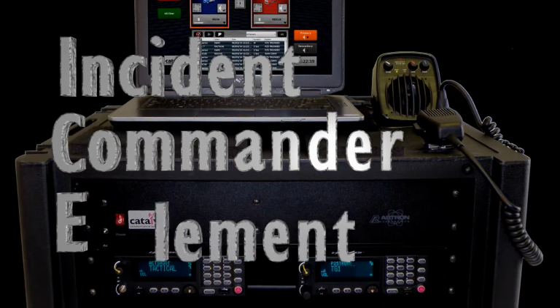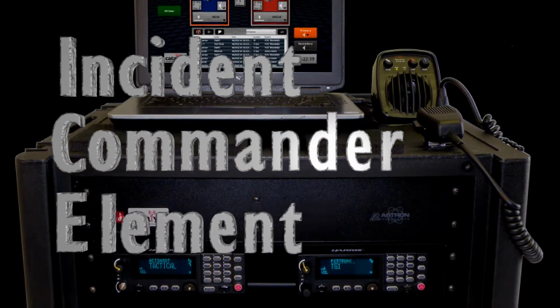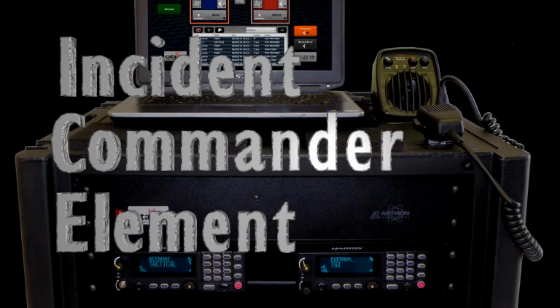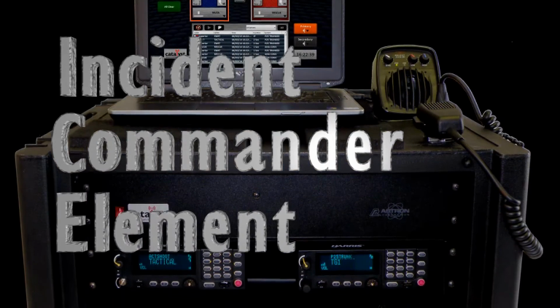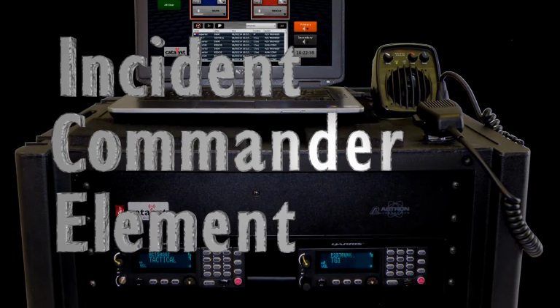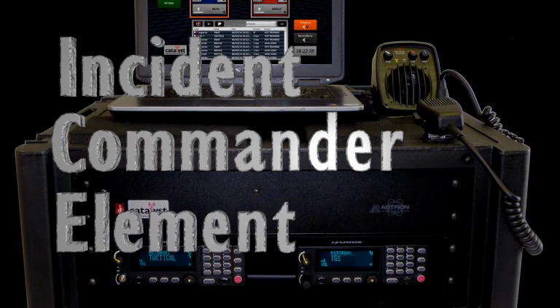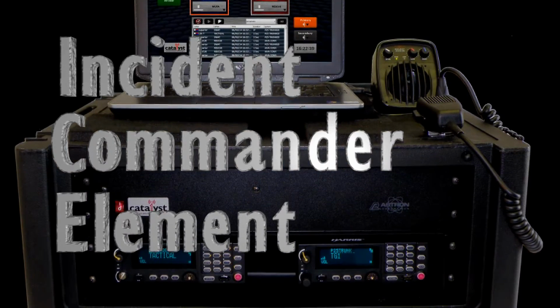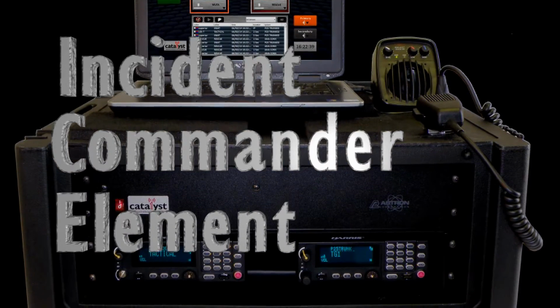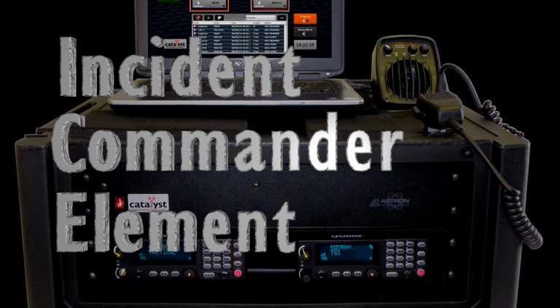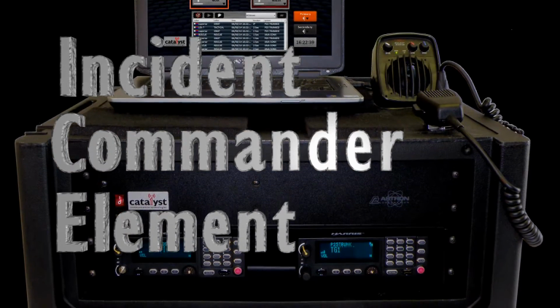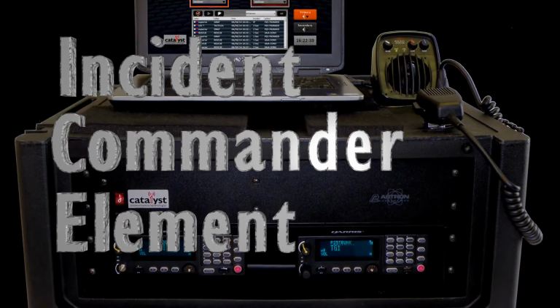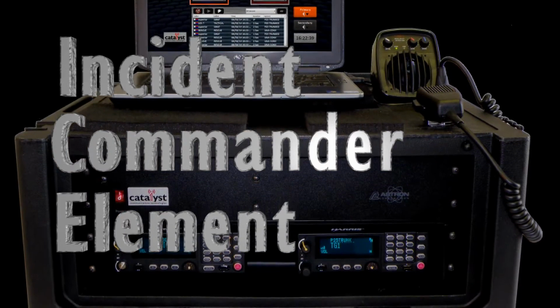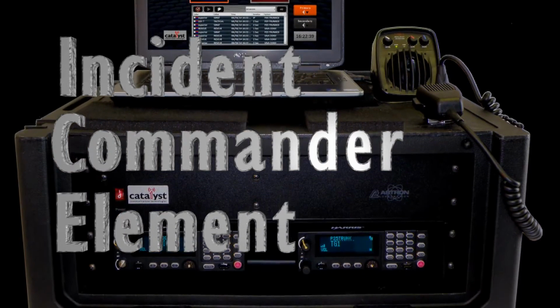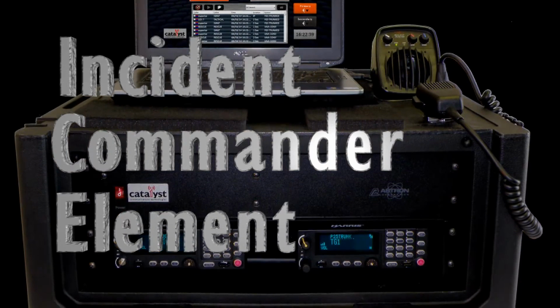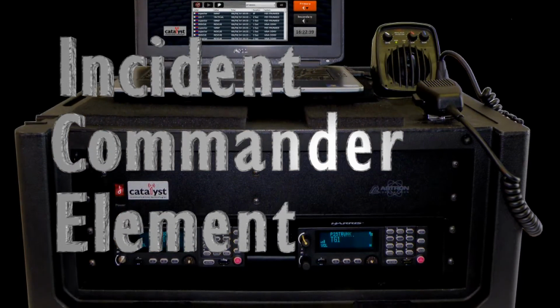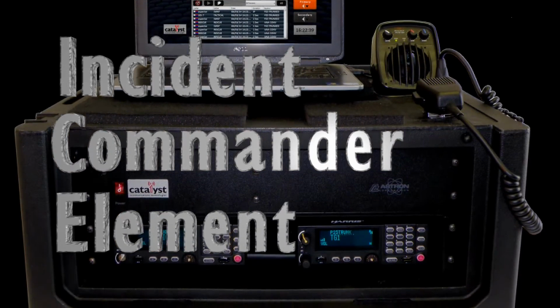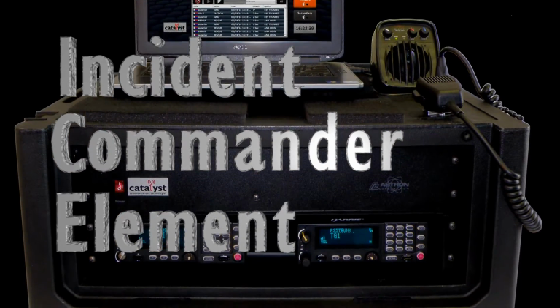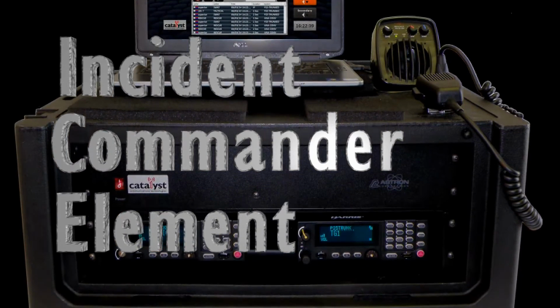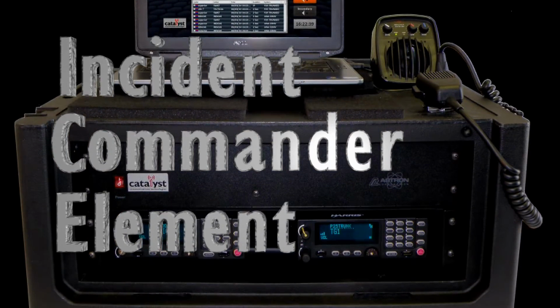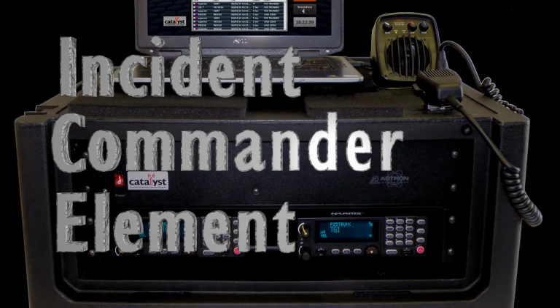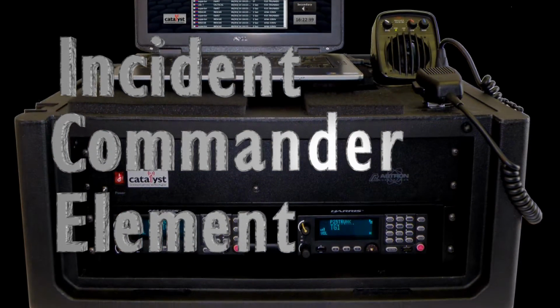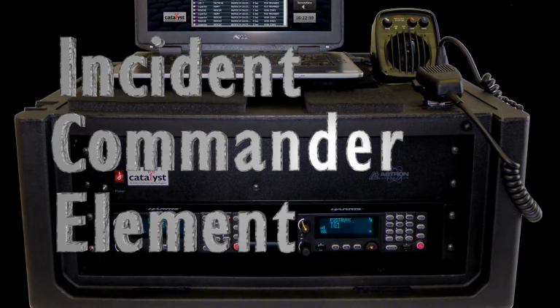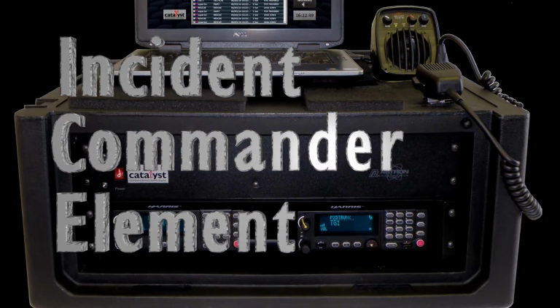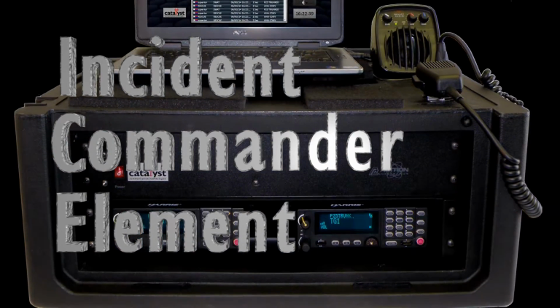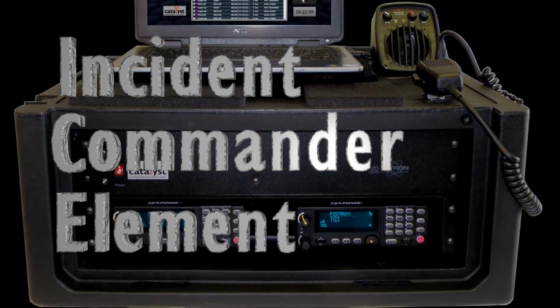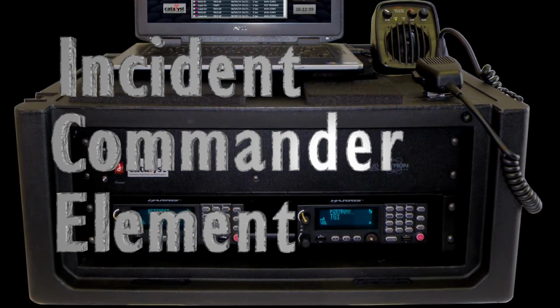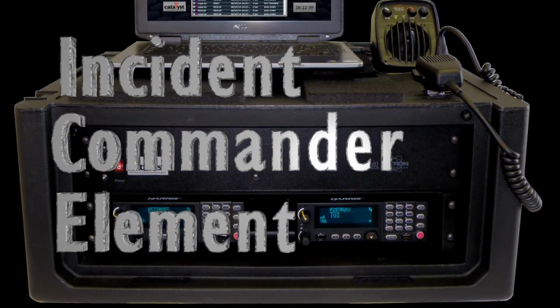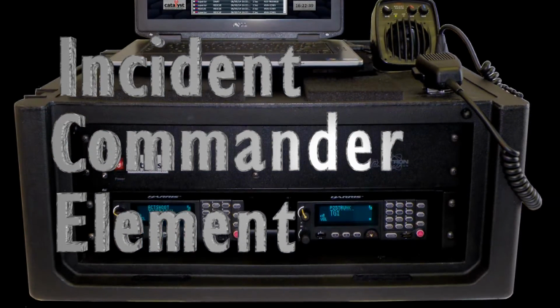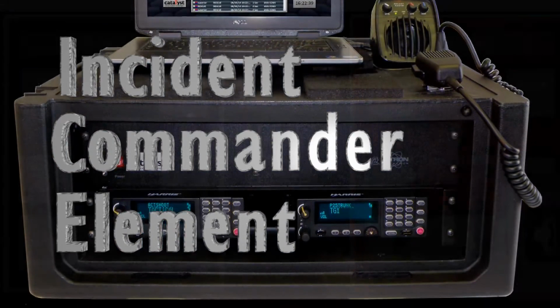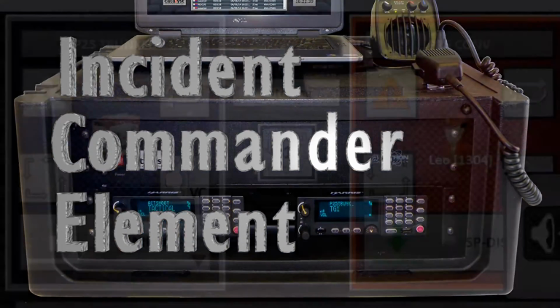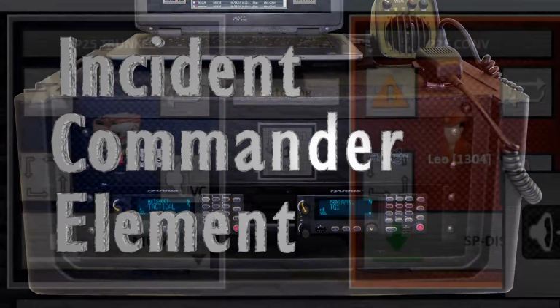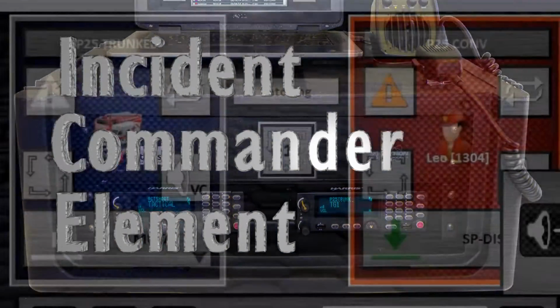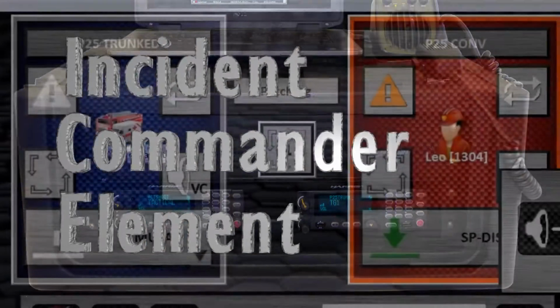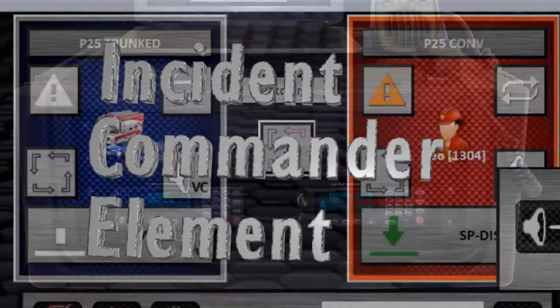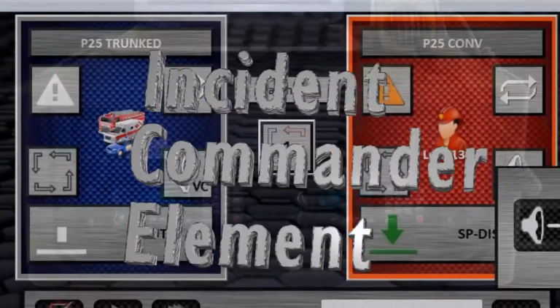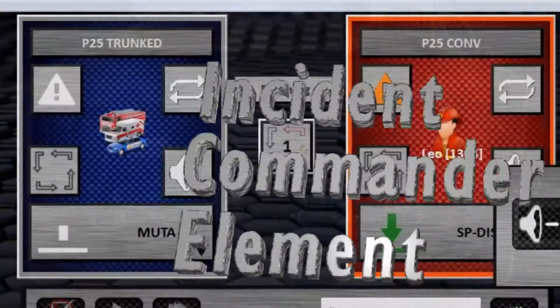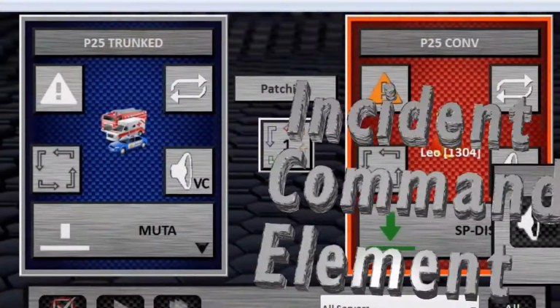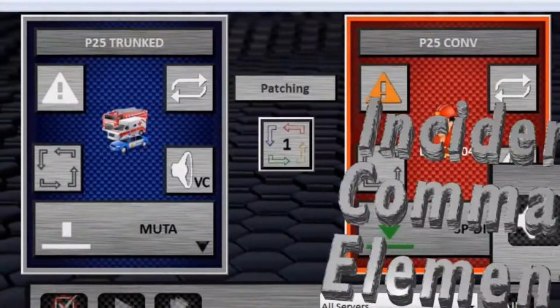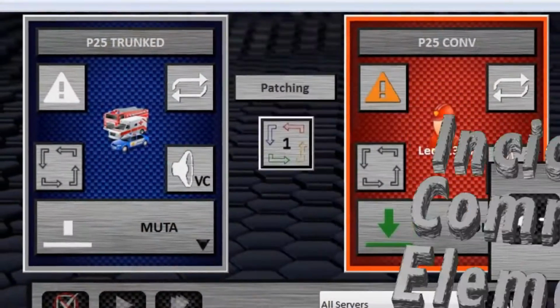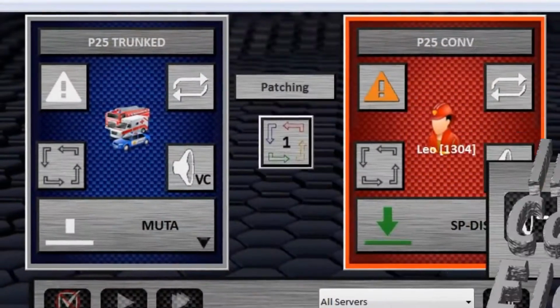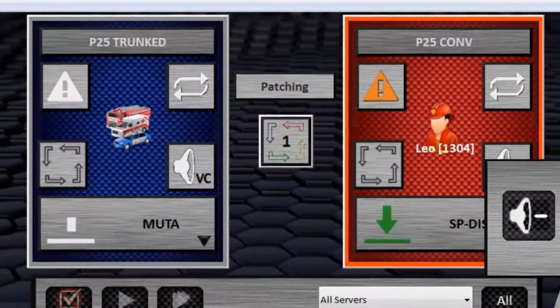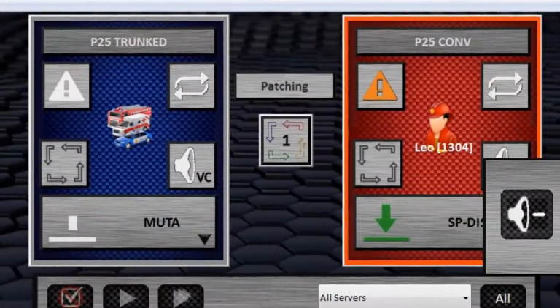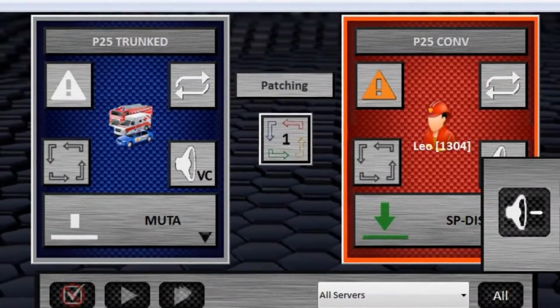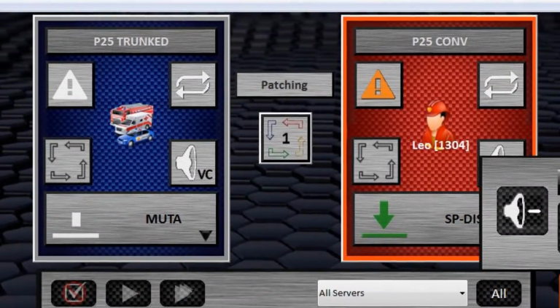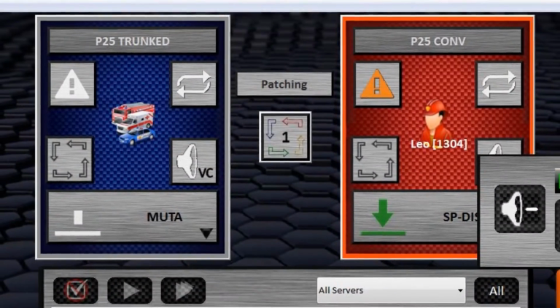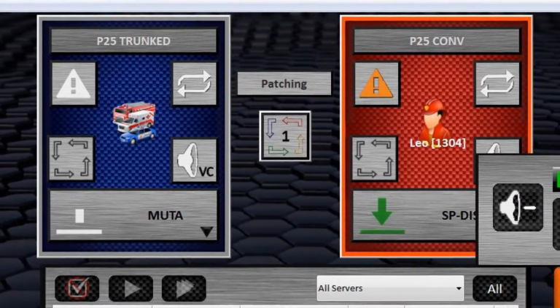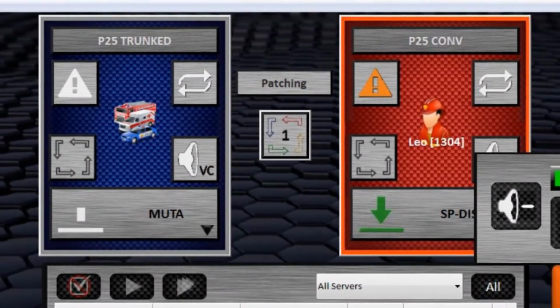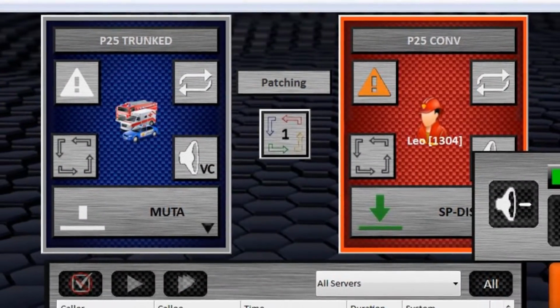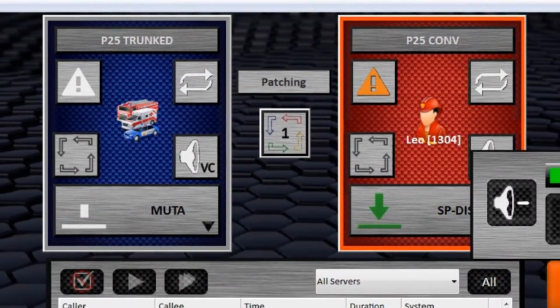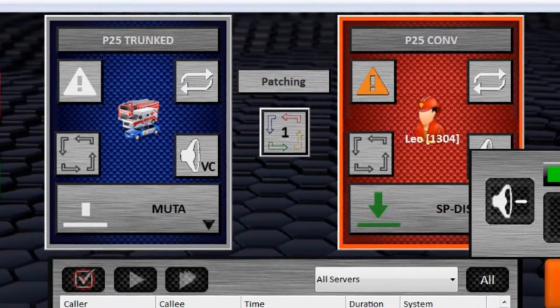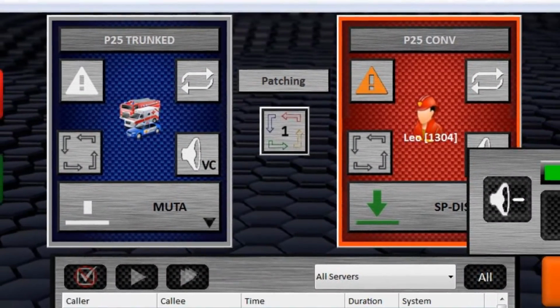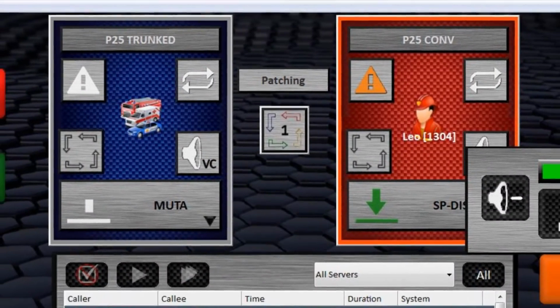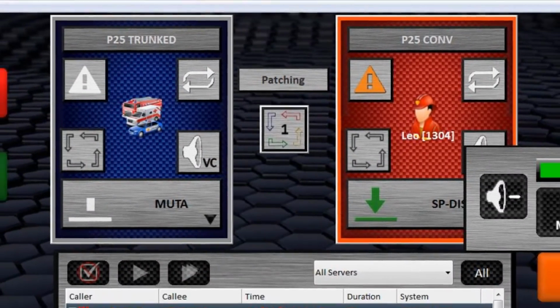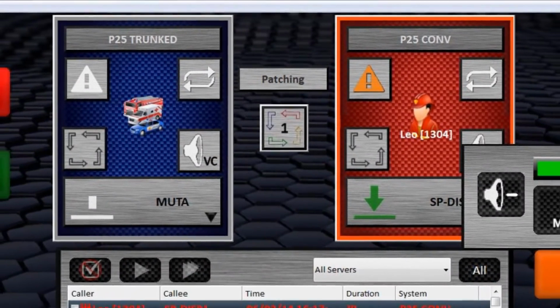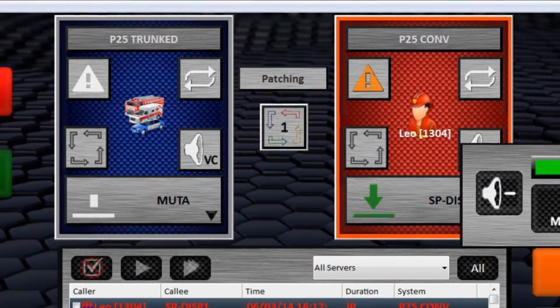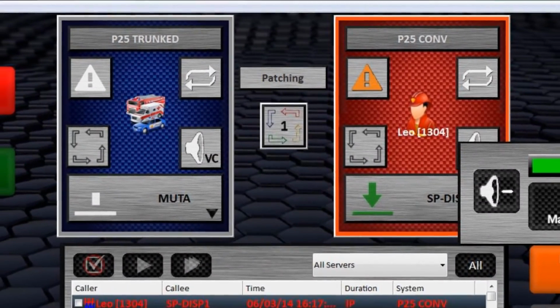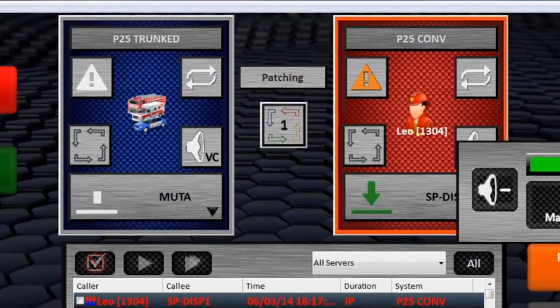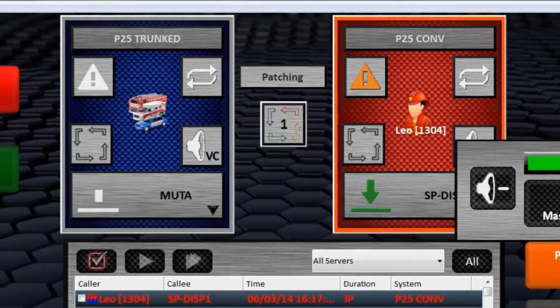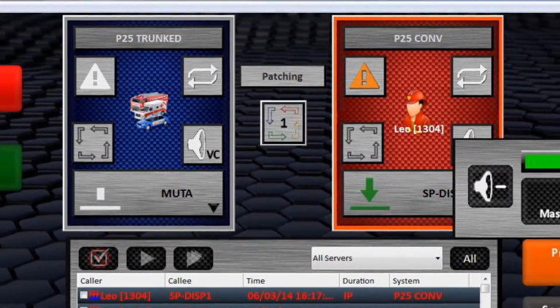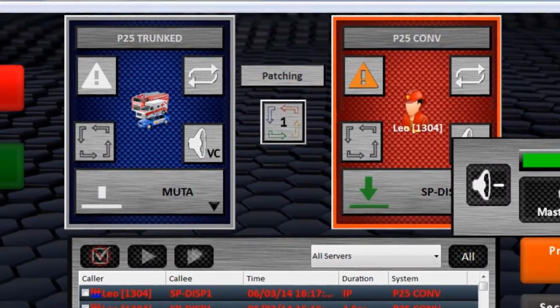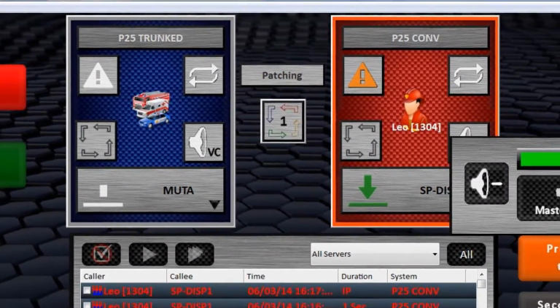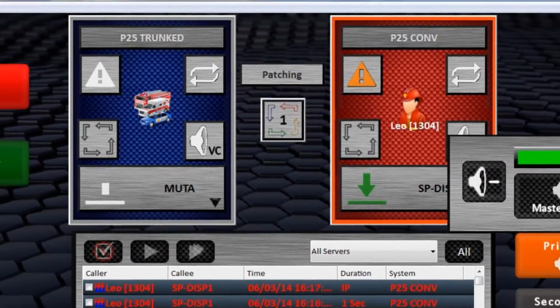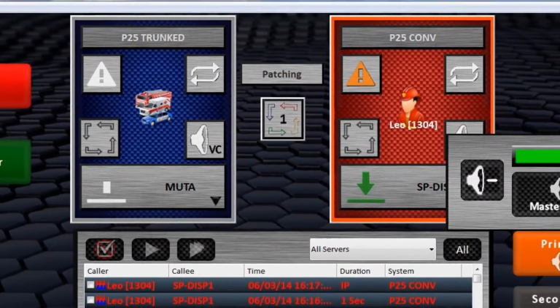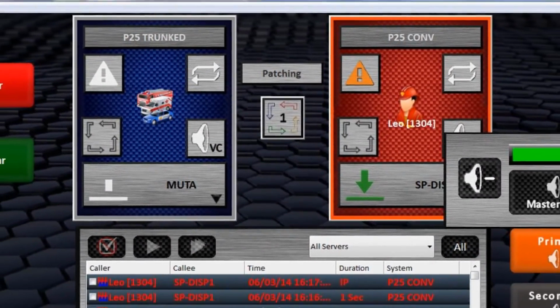This rugged, compact package provides incident commanders with a graphical view of radio traffic and intuitive touchscreen control.